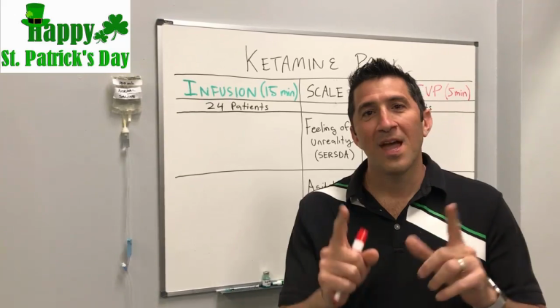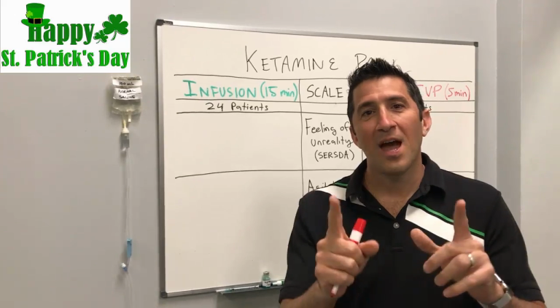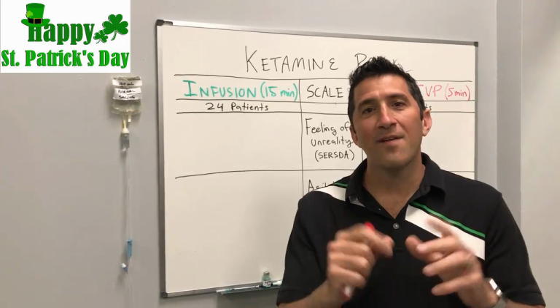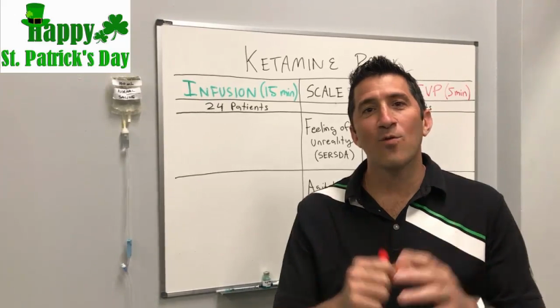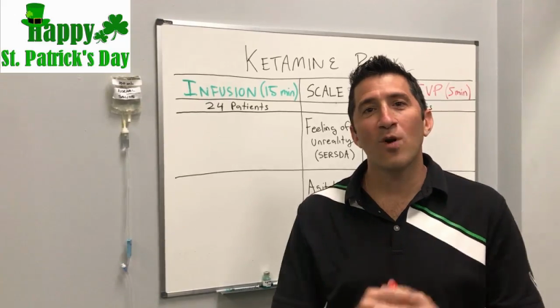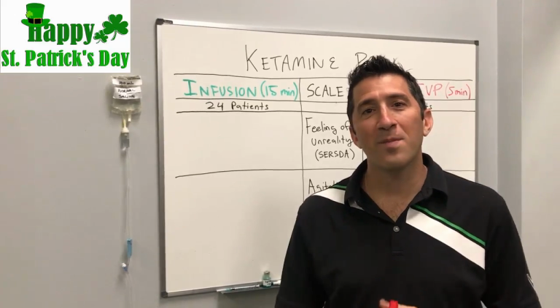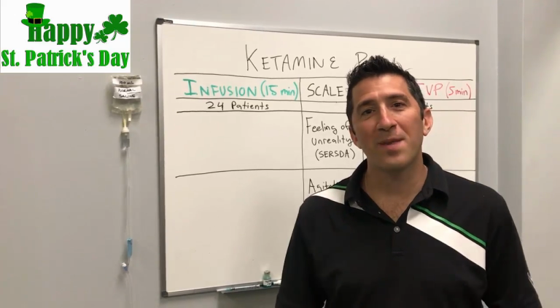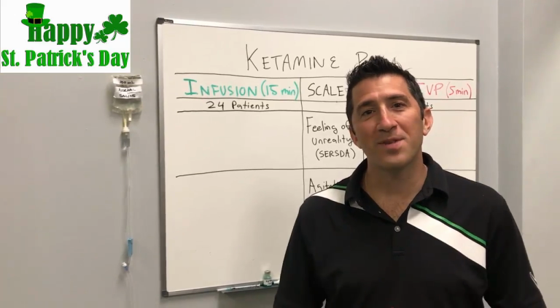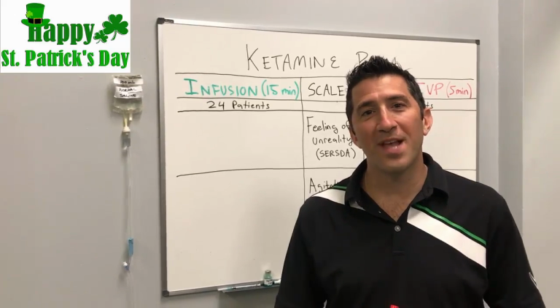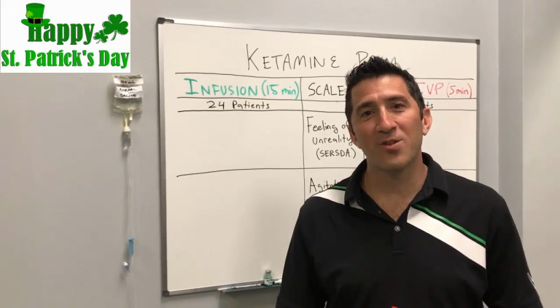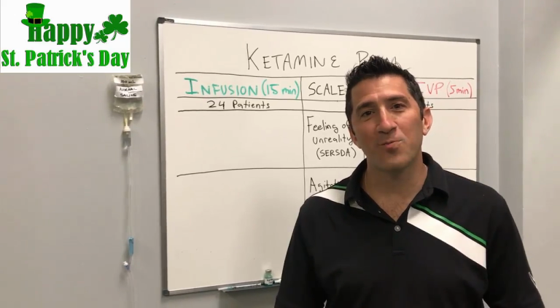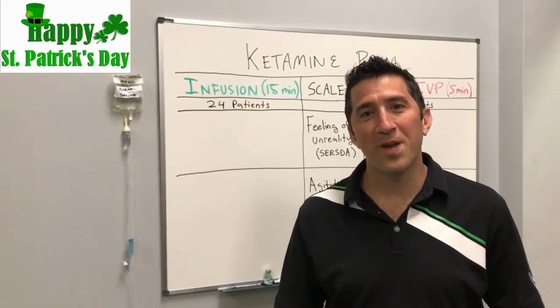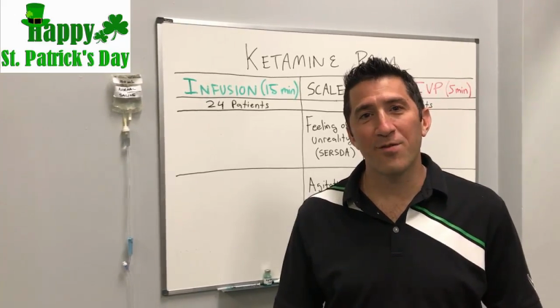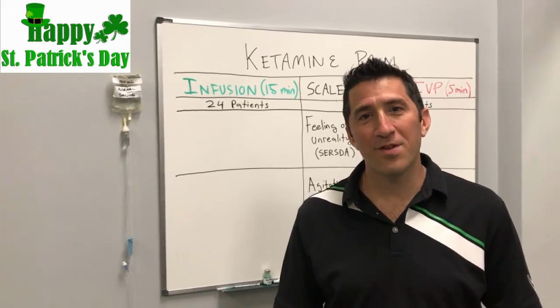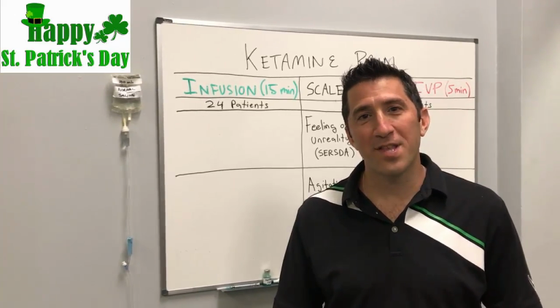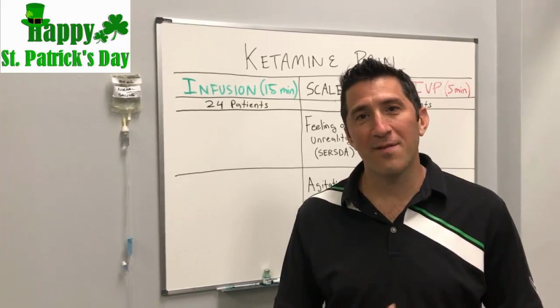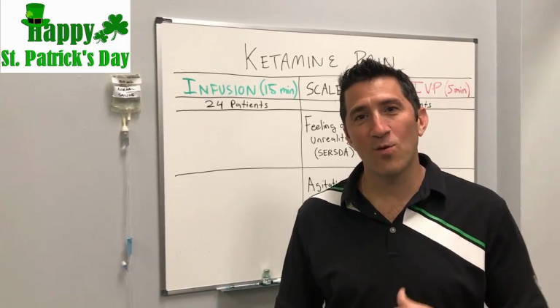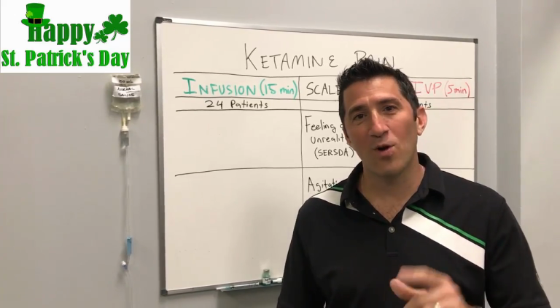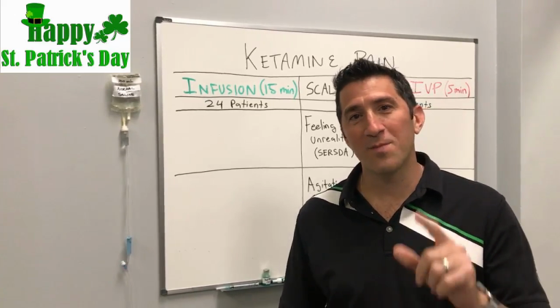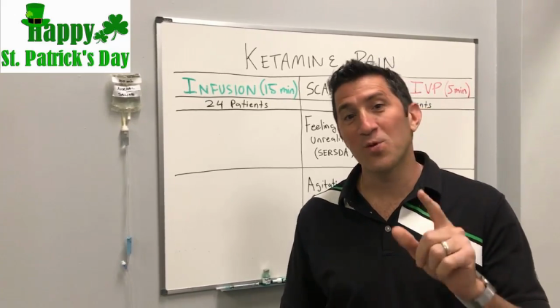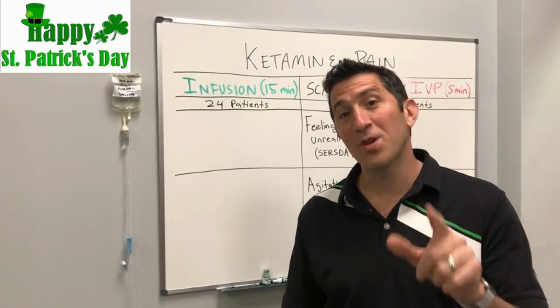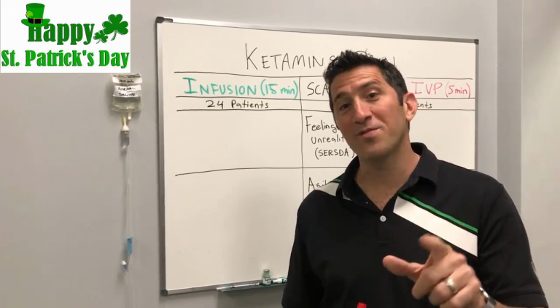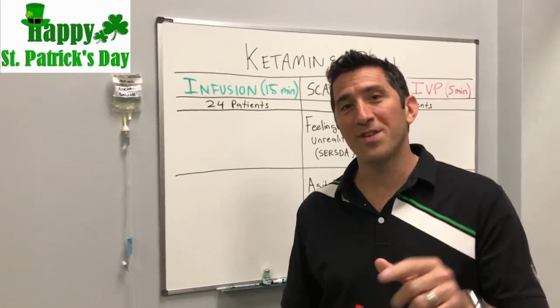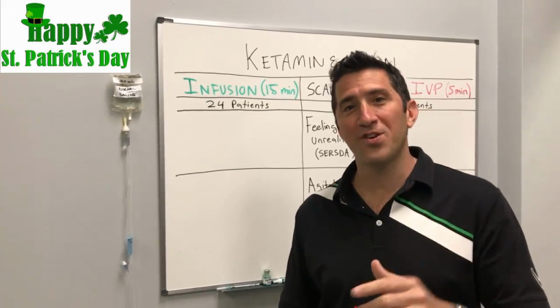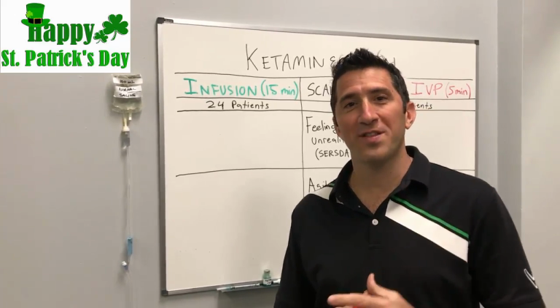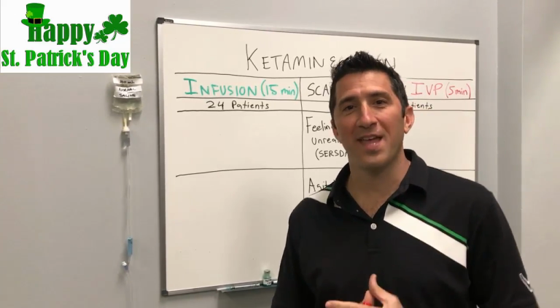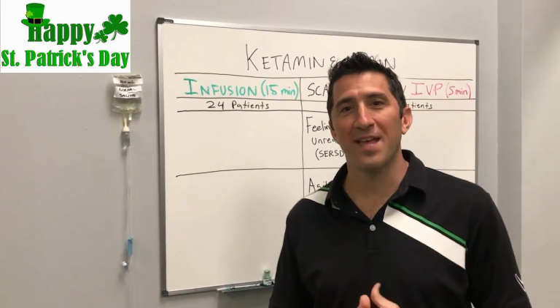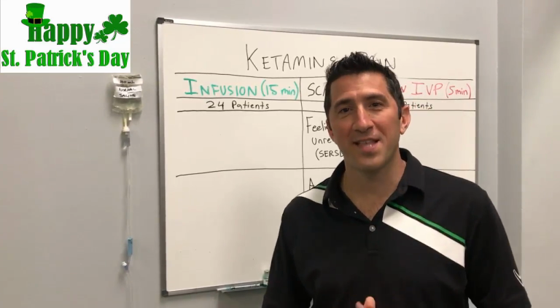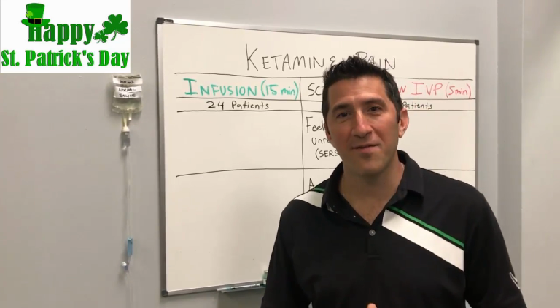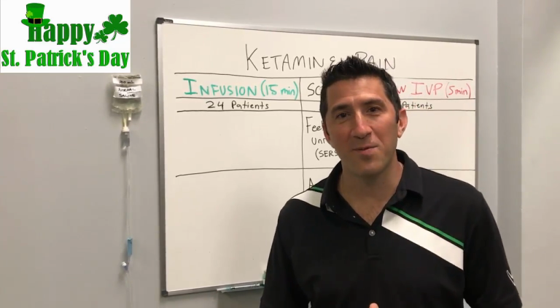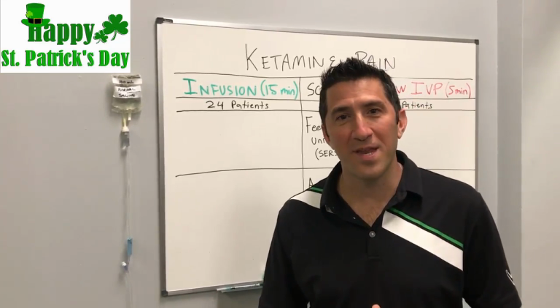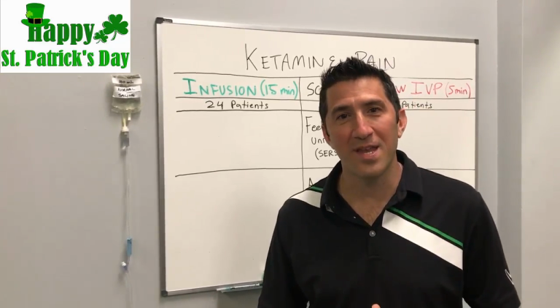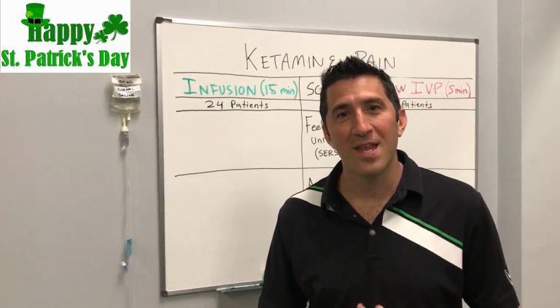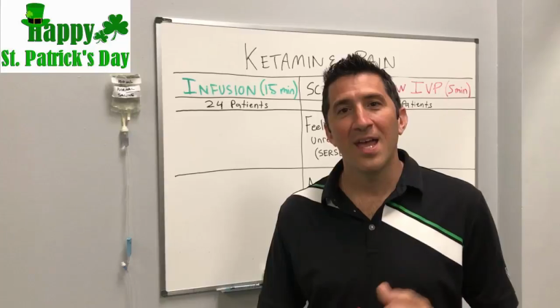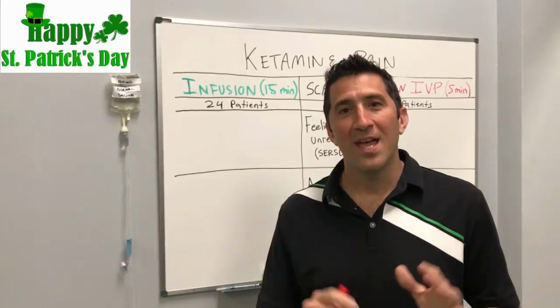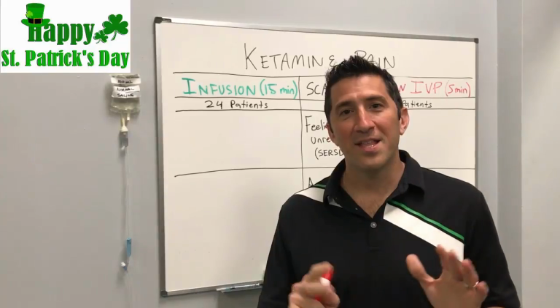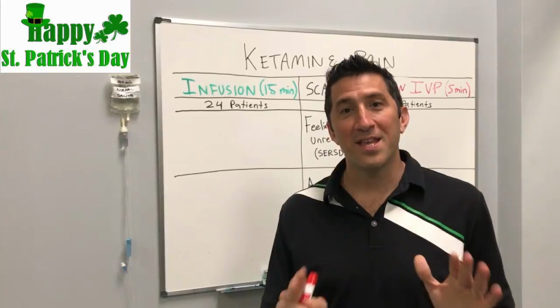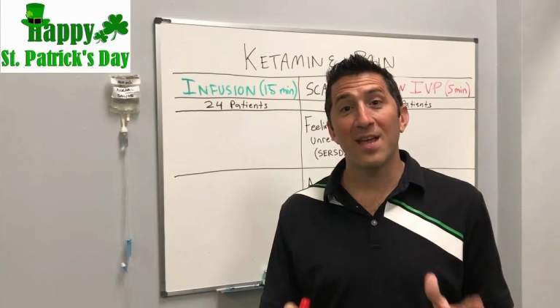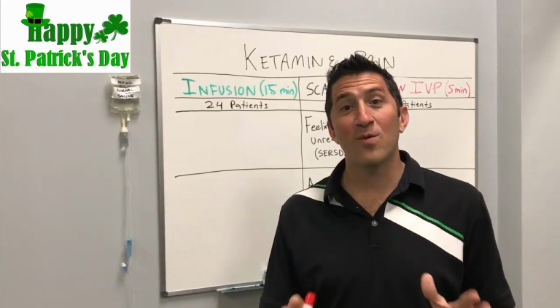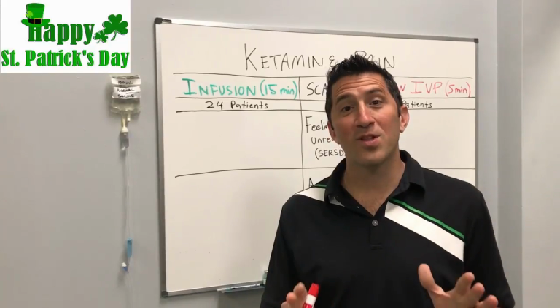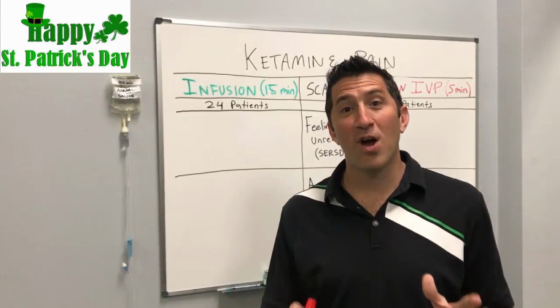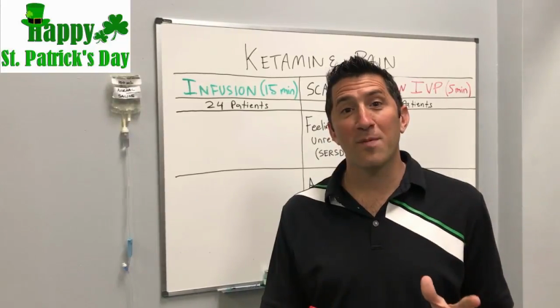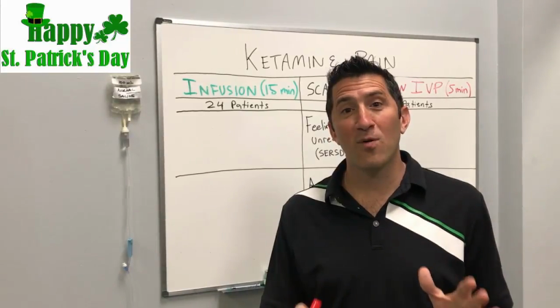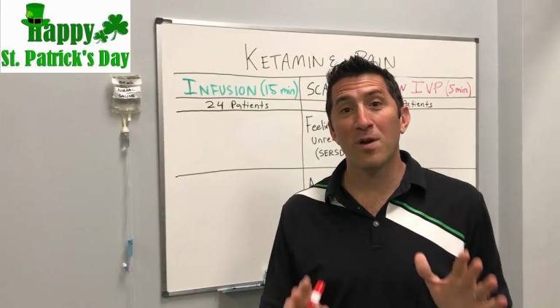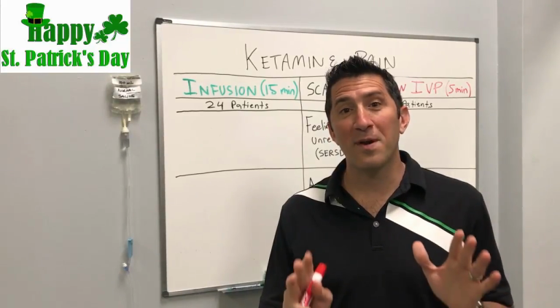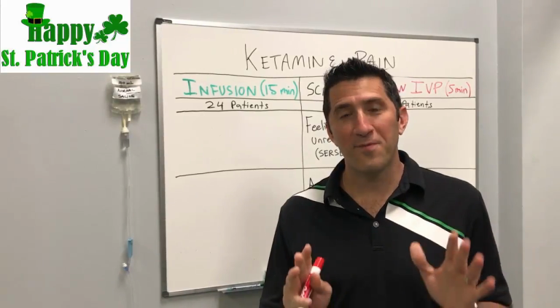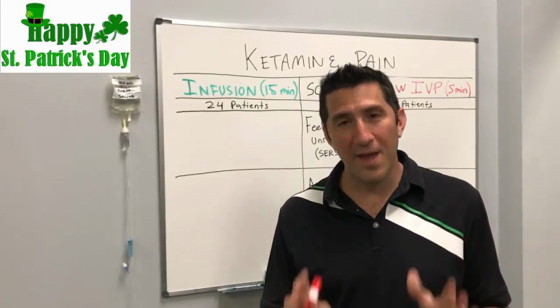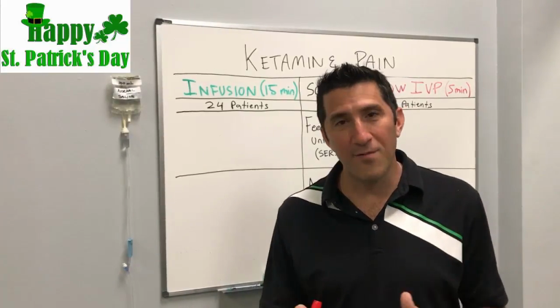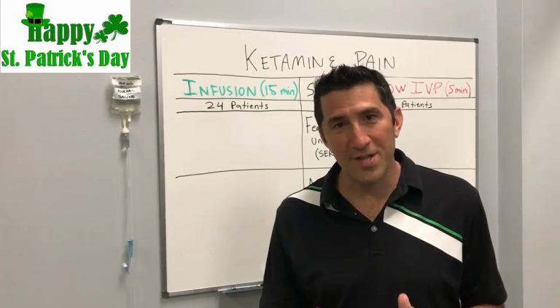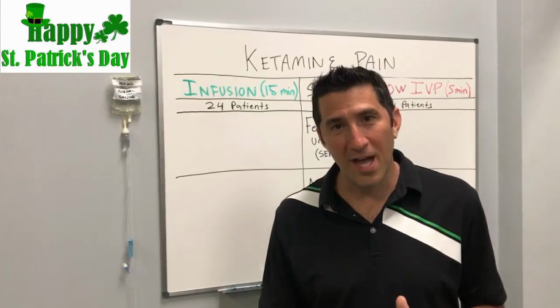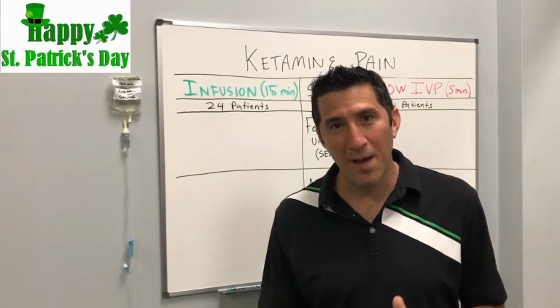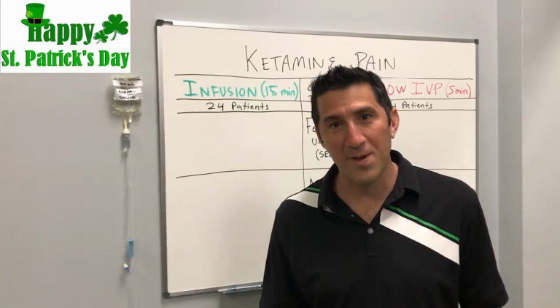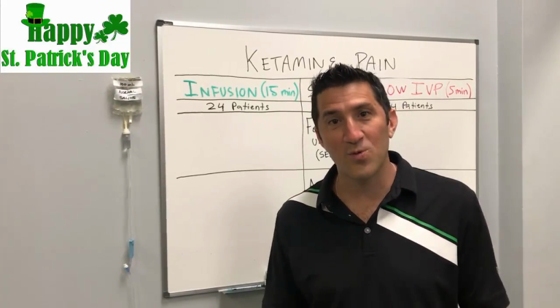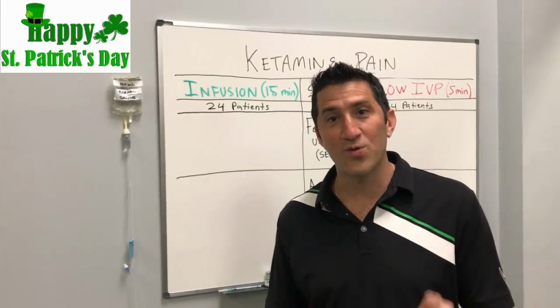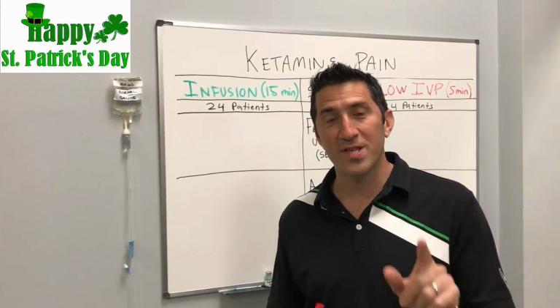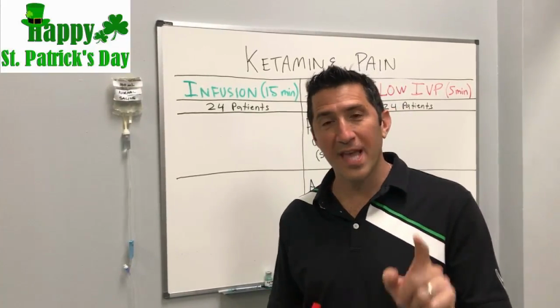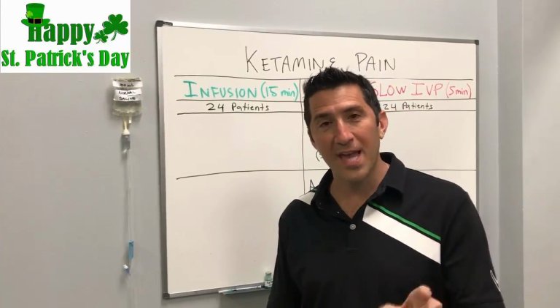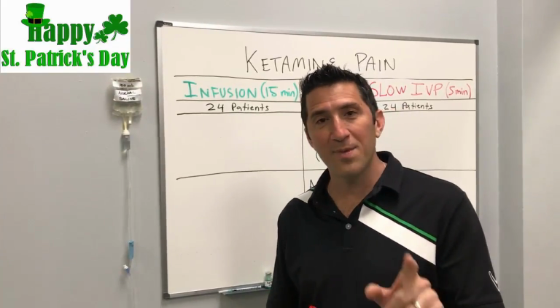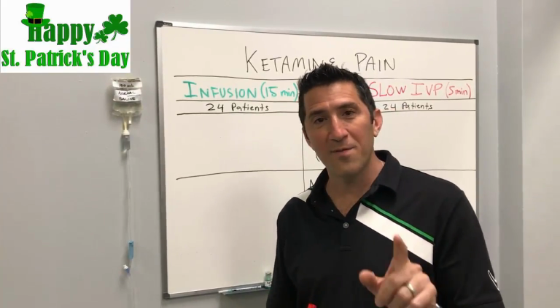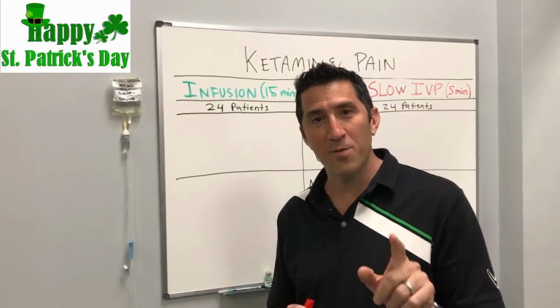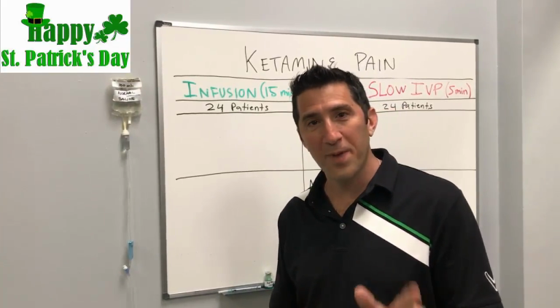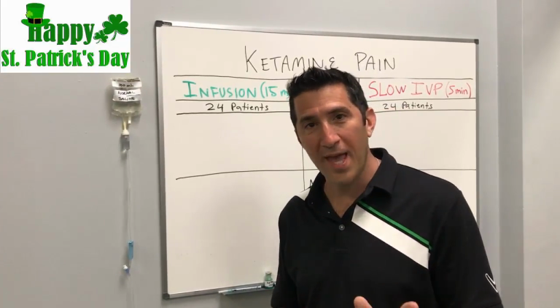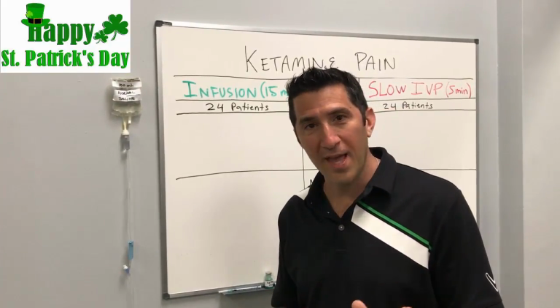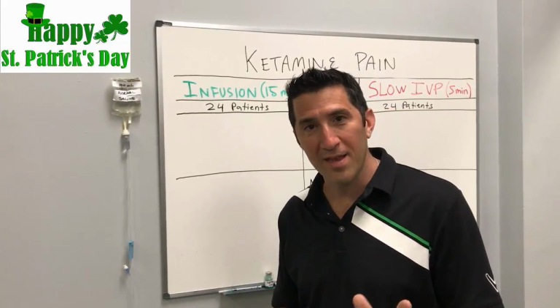Hi everyone, my name is Dr. Peter Antevy. Welcome to another edition of the Hentevy Minute. Today I want to talk about one of my favorite topics, which is ketamine for pain.